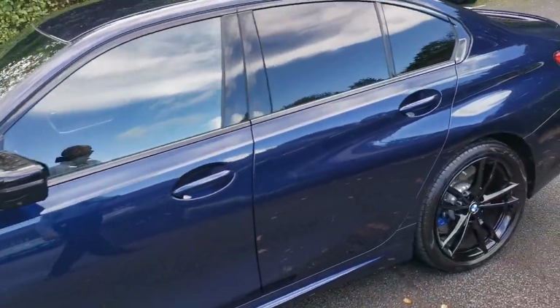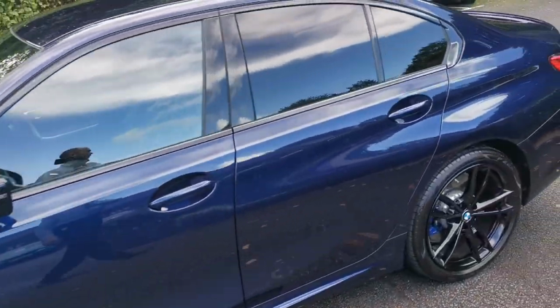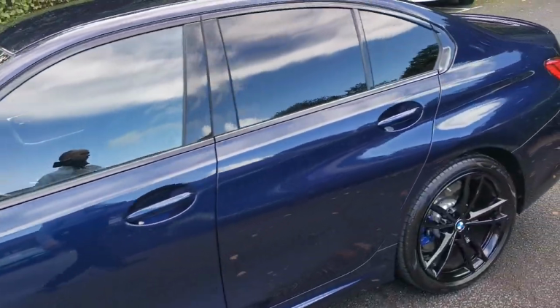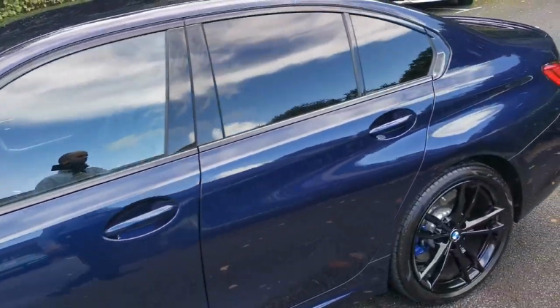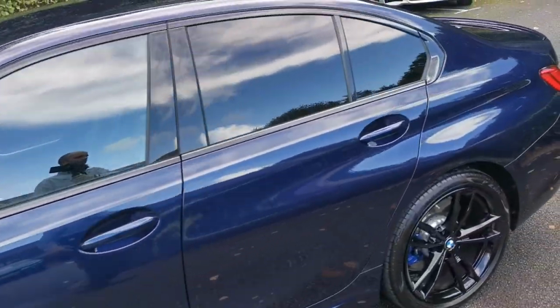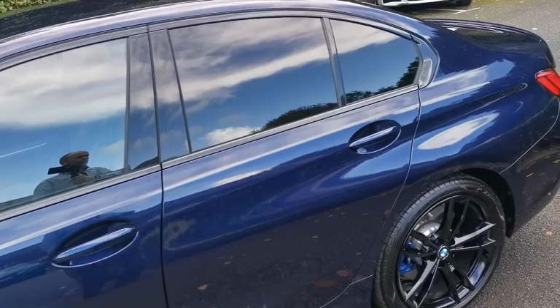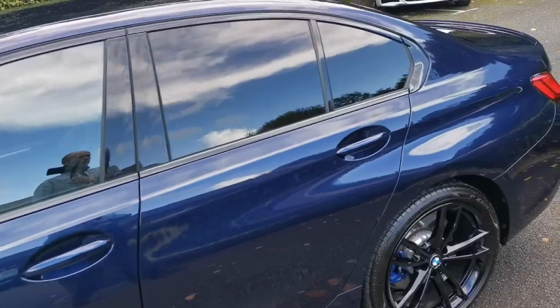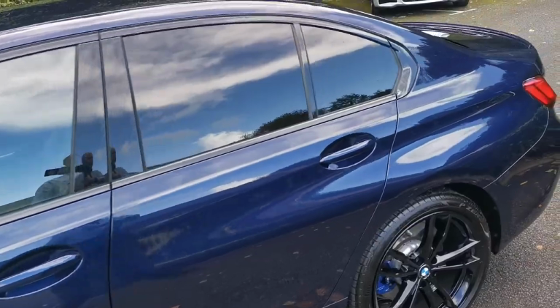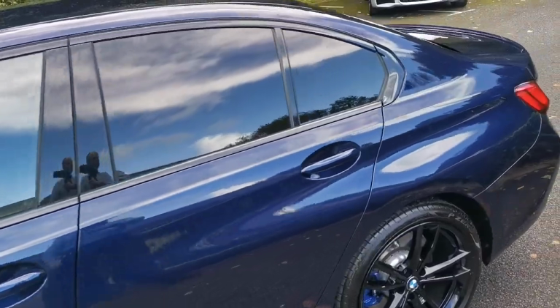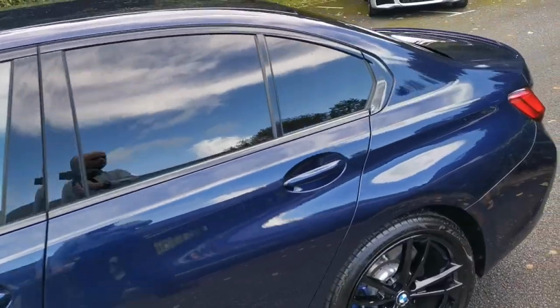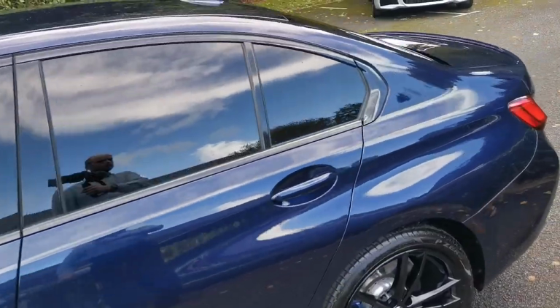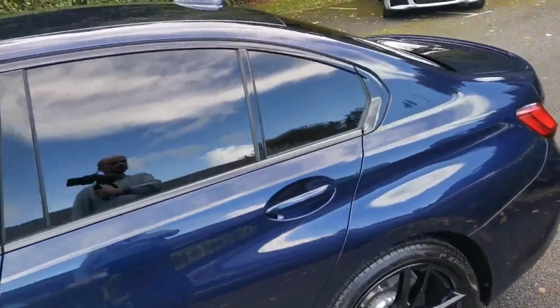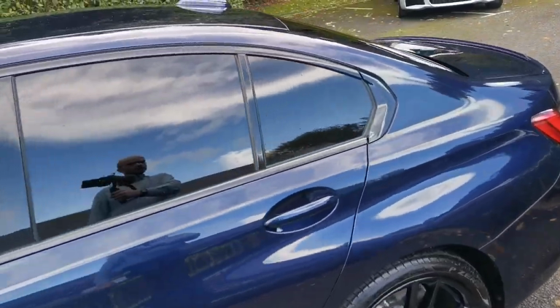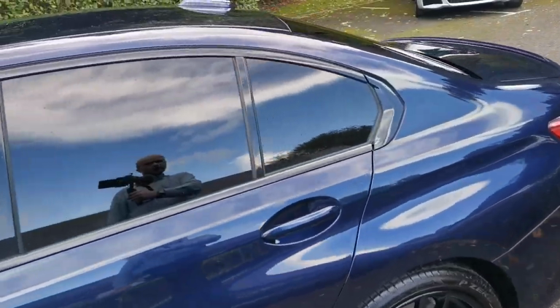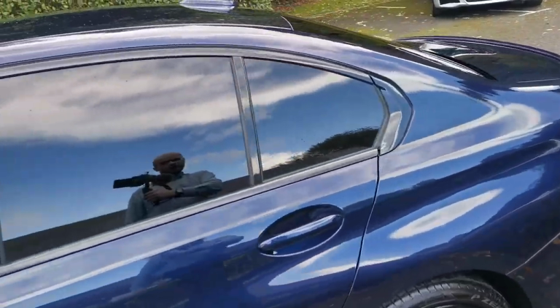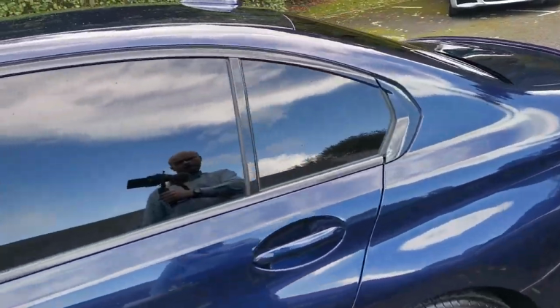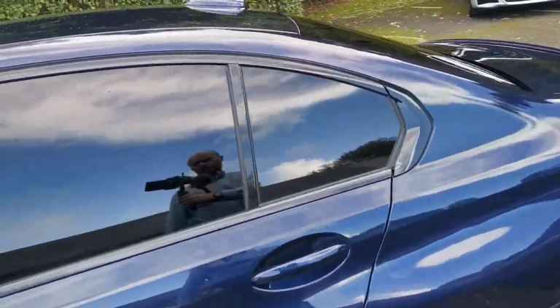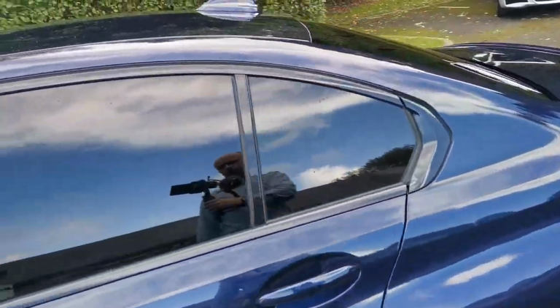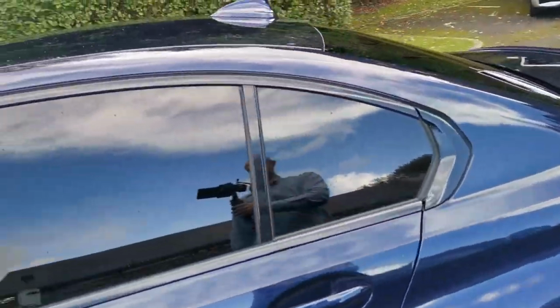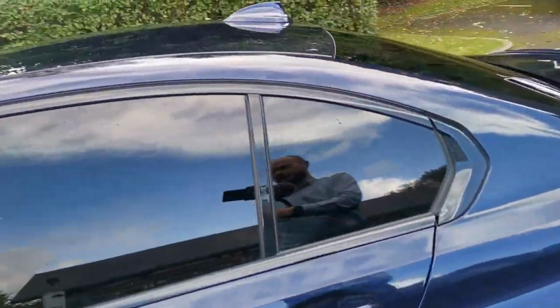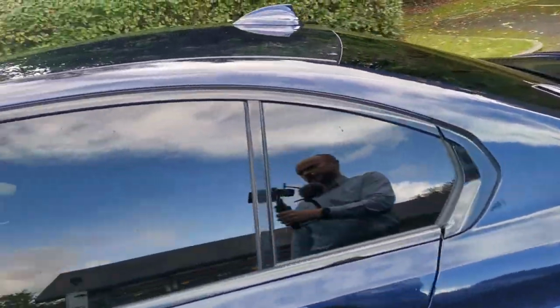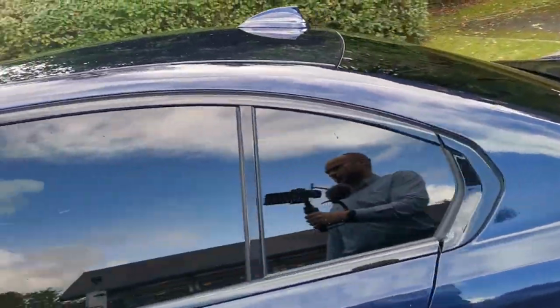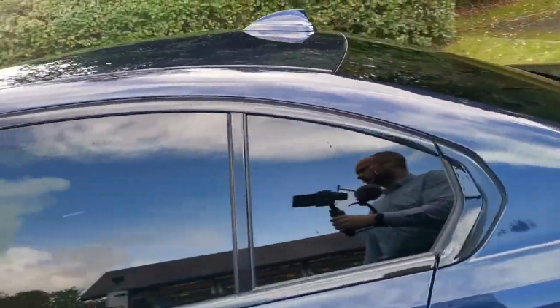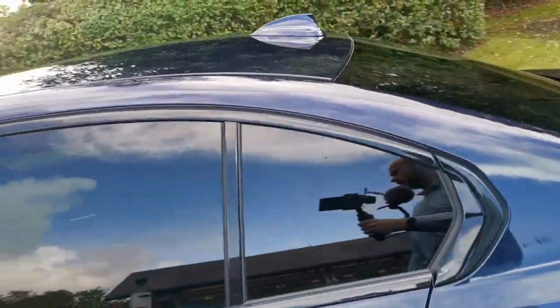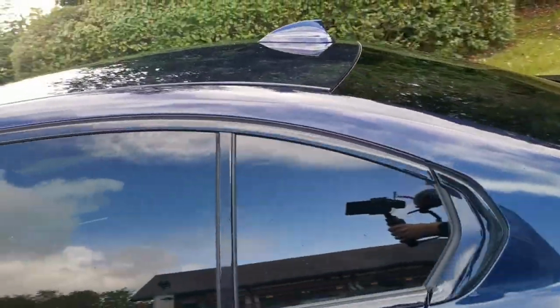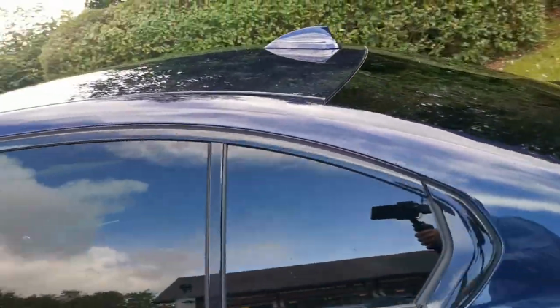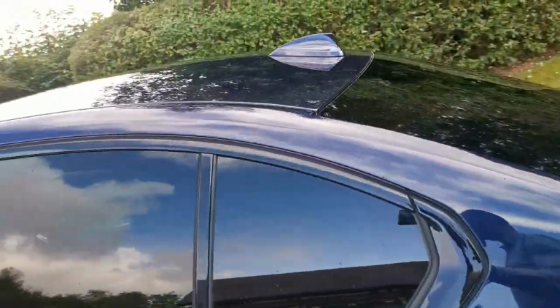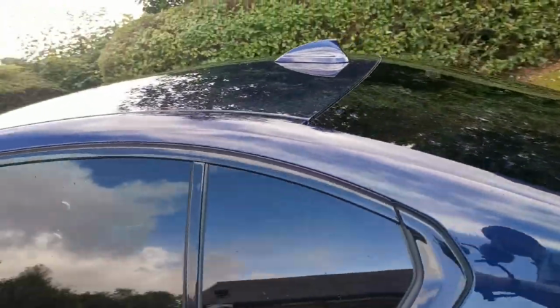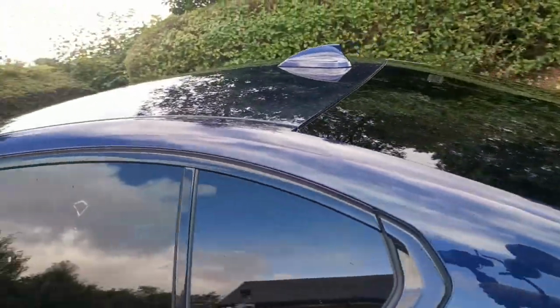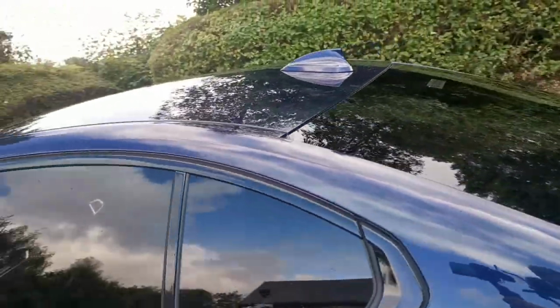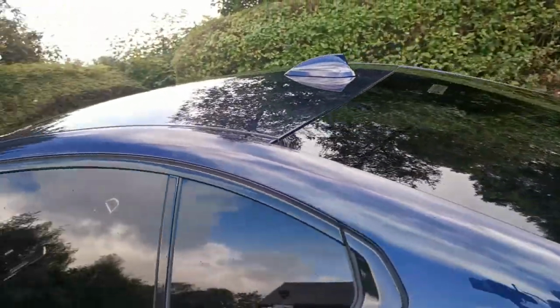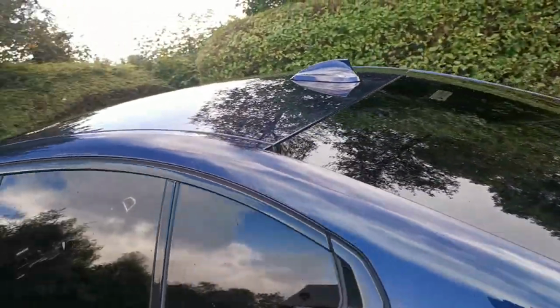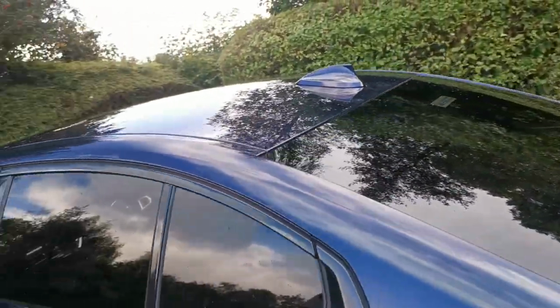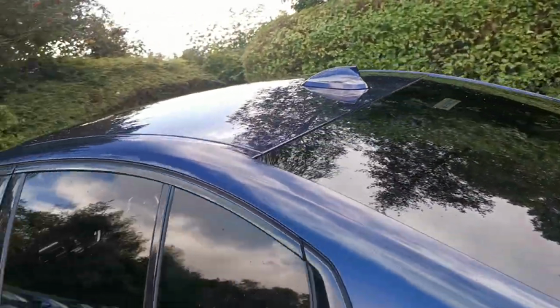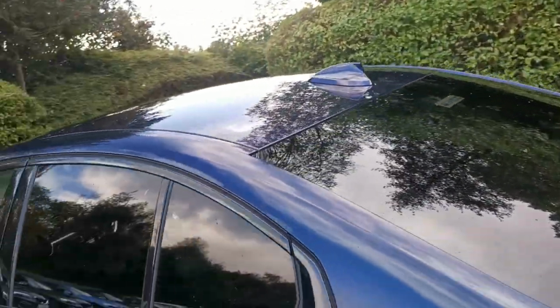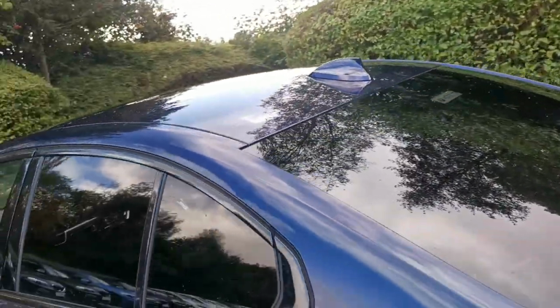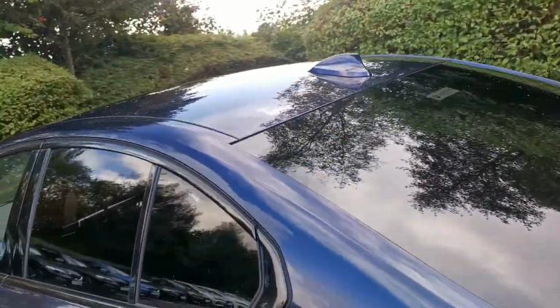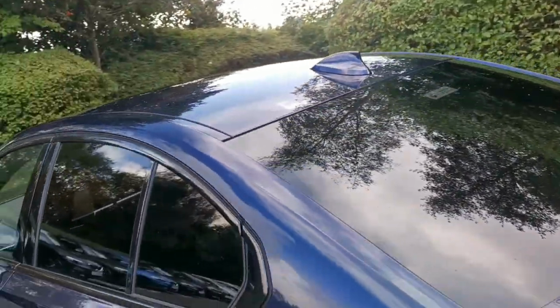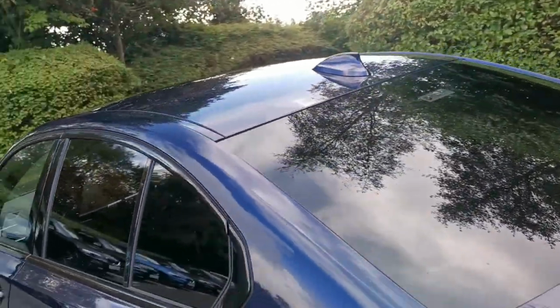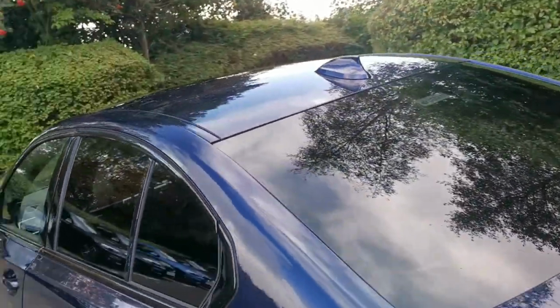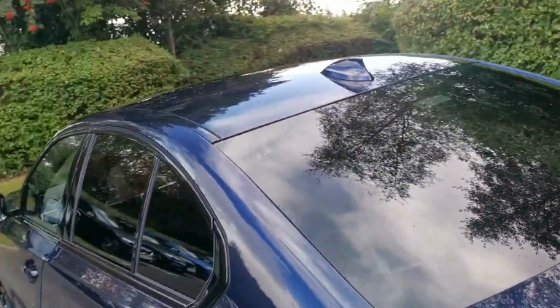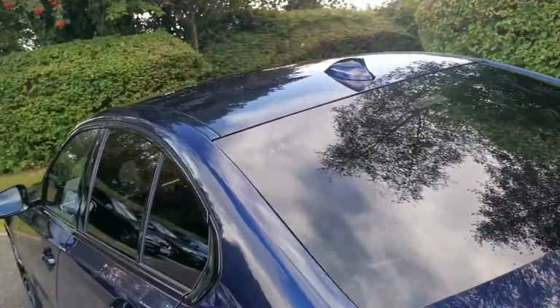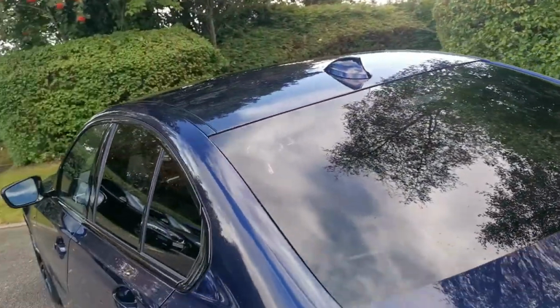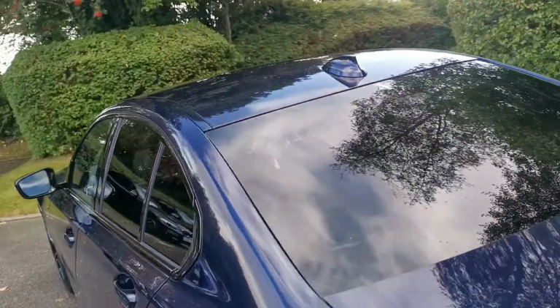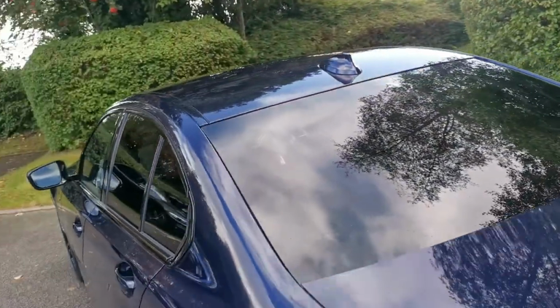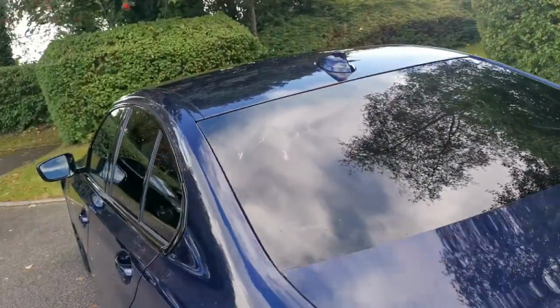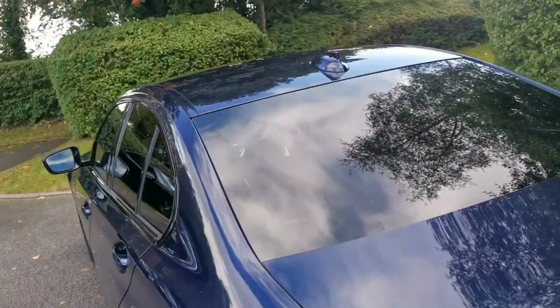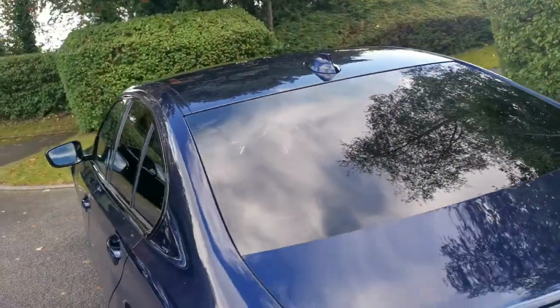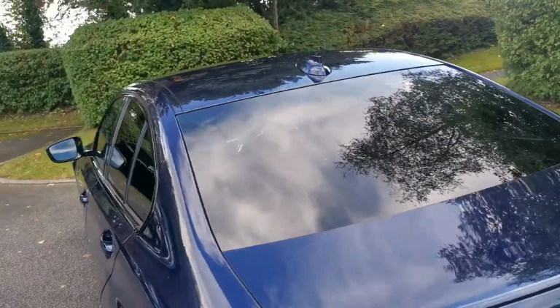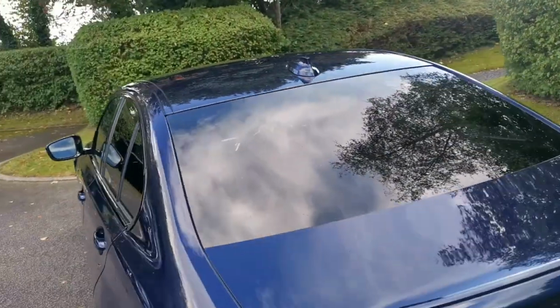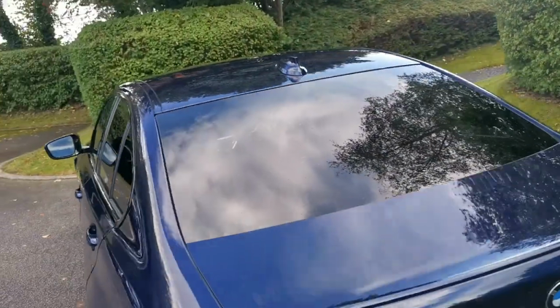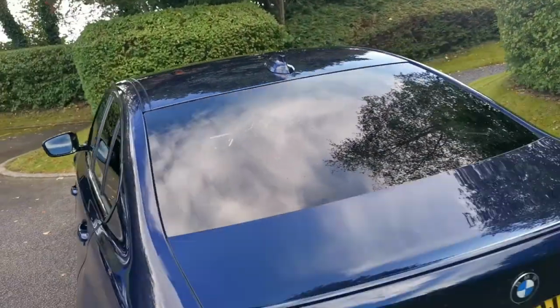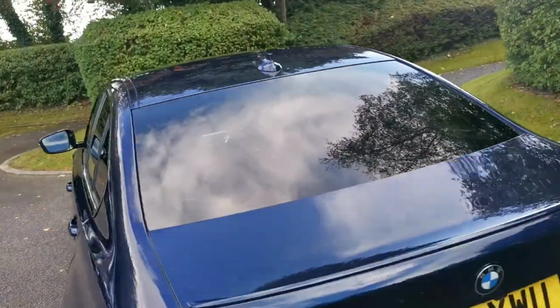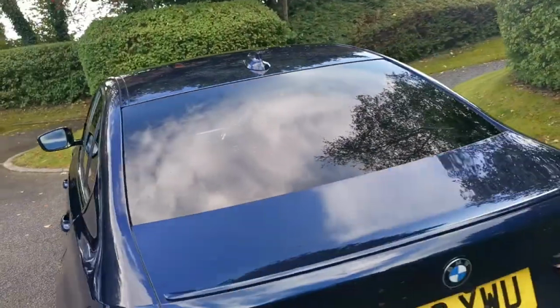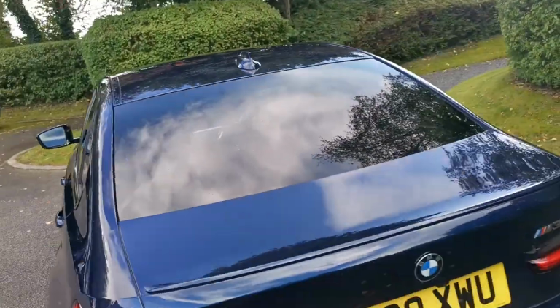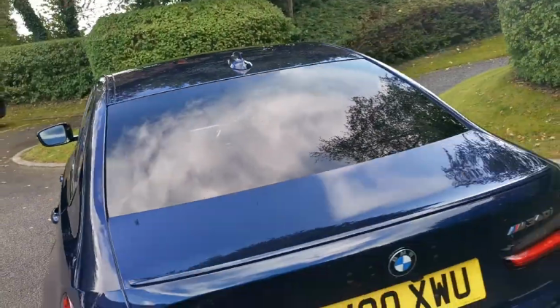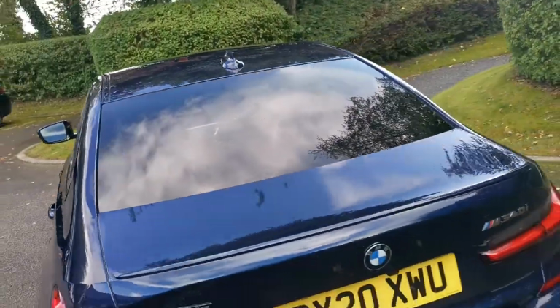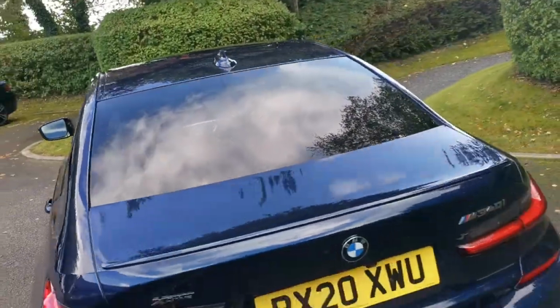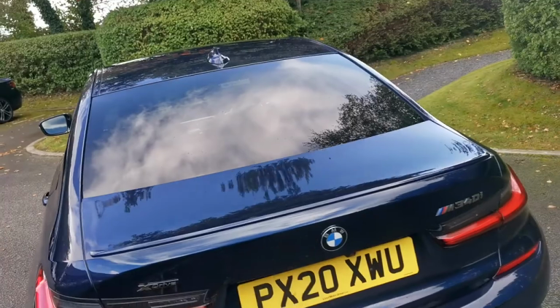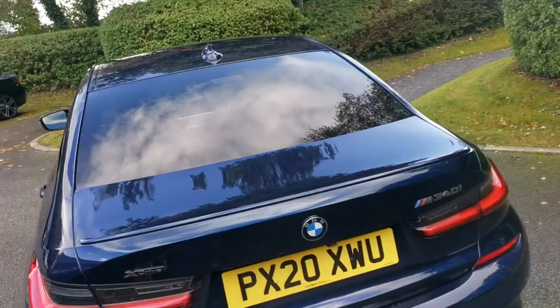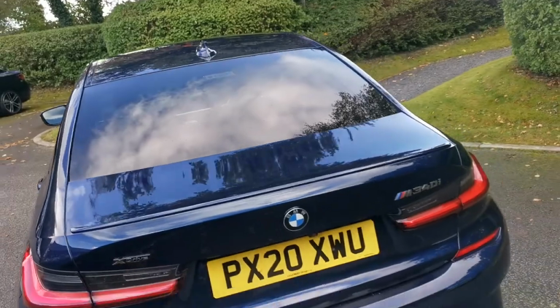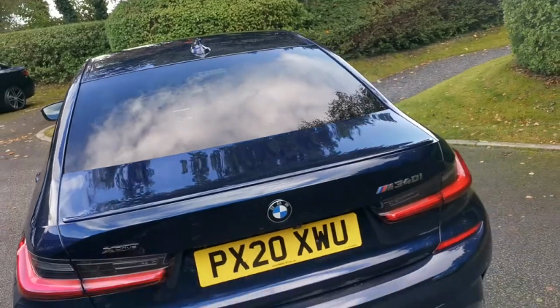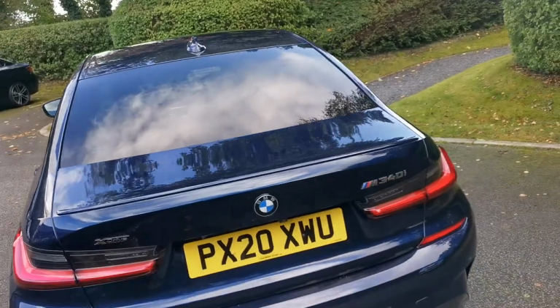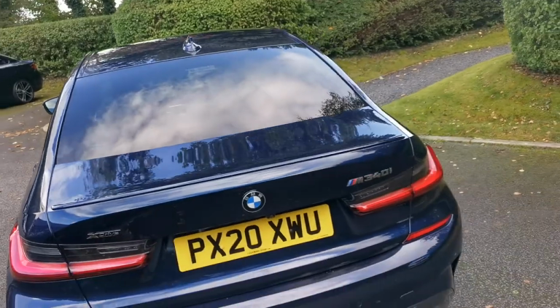Moving around the car, we've got some protection glass with the rear tinted windows, providing an element of privacy and some protection for the car.